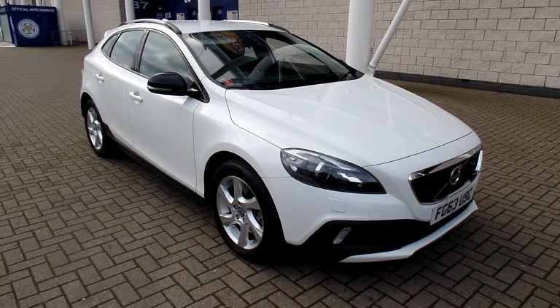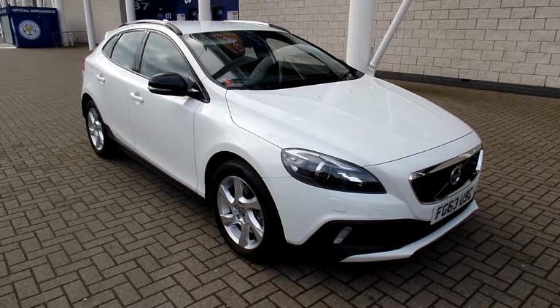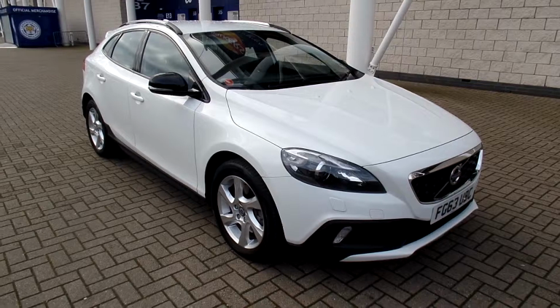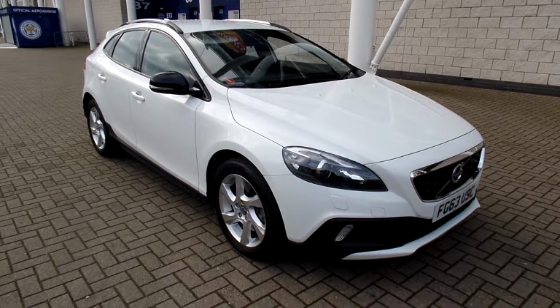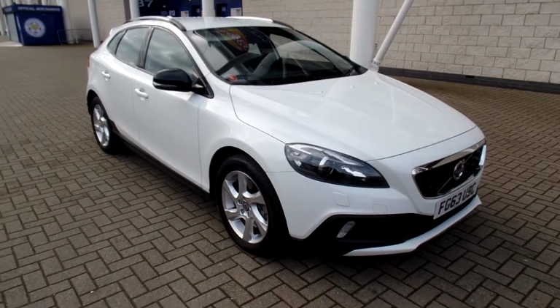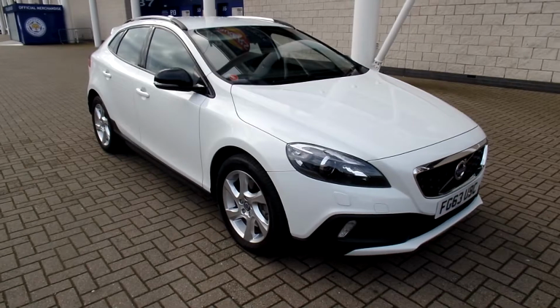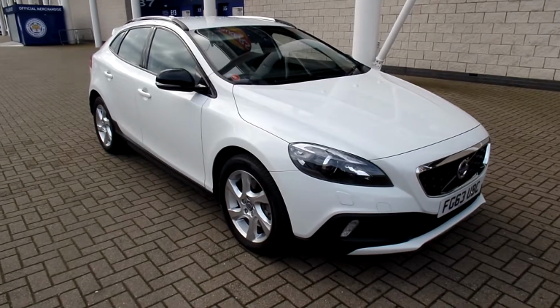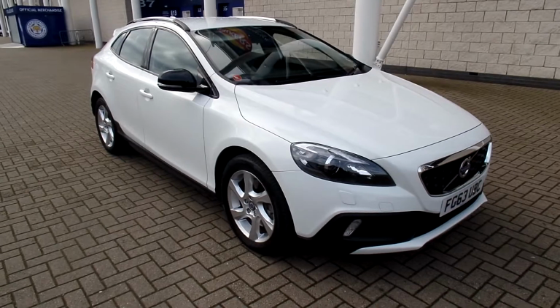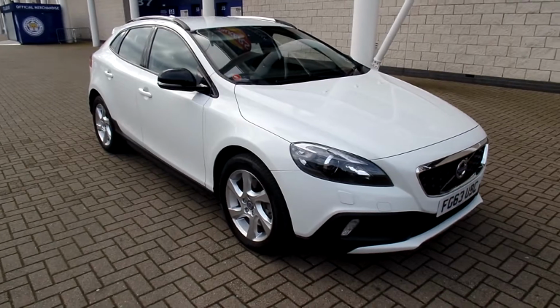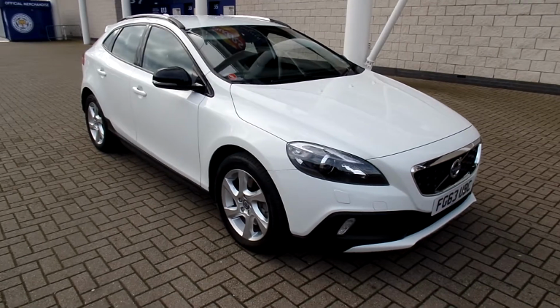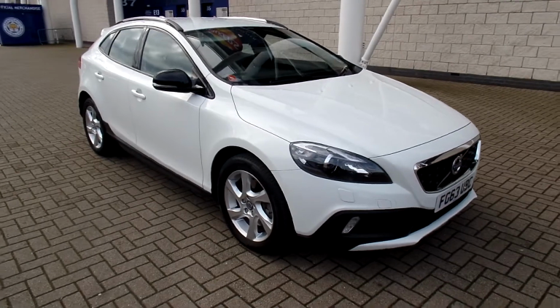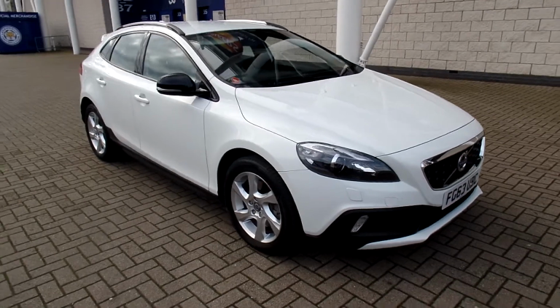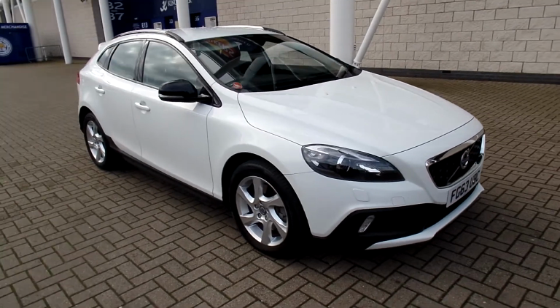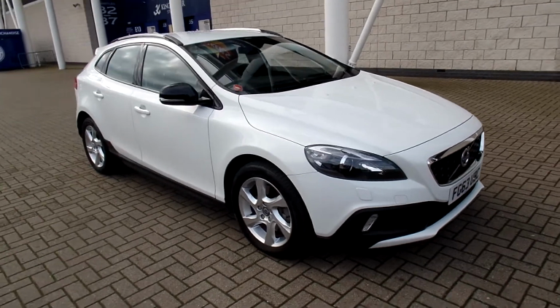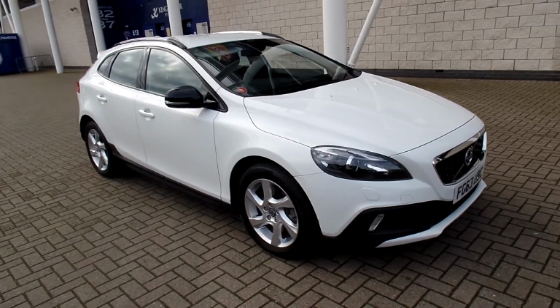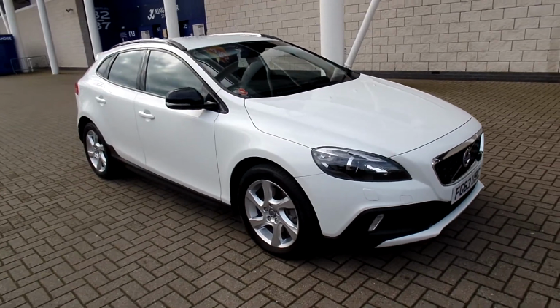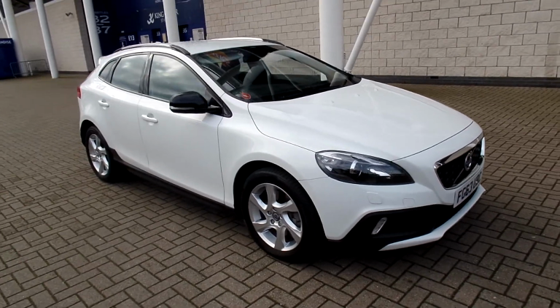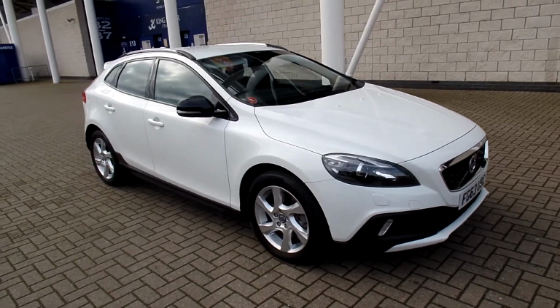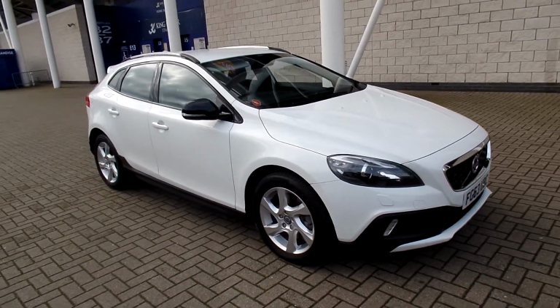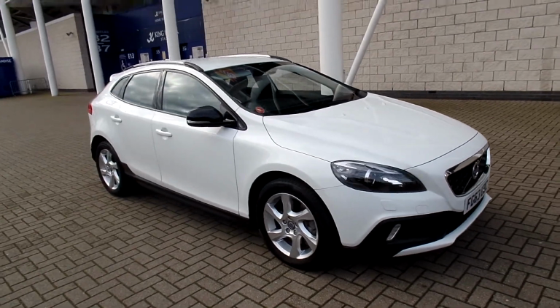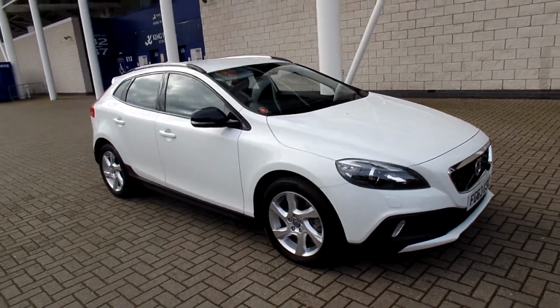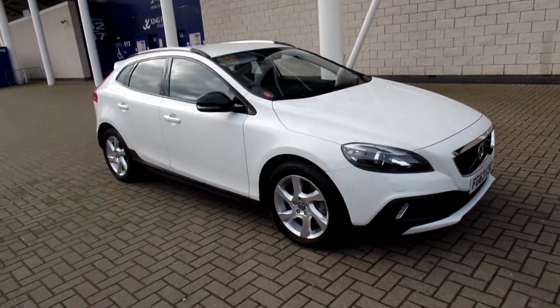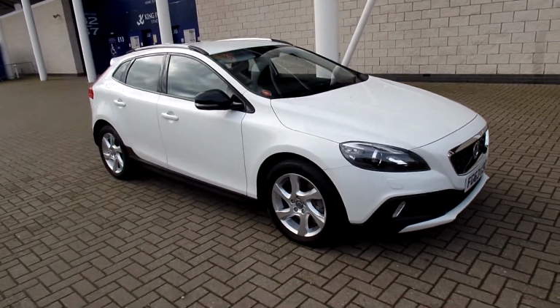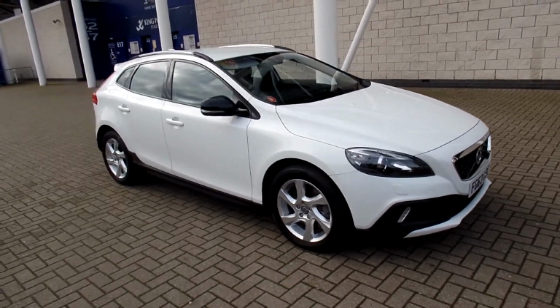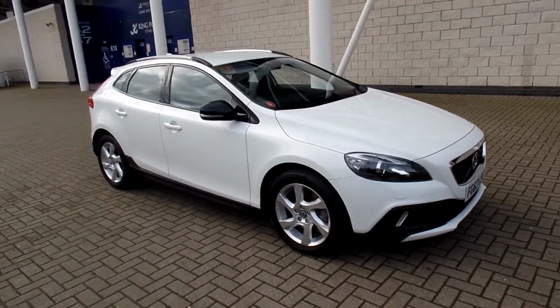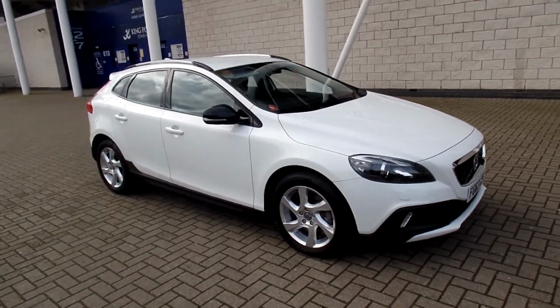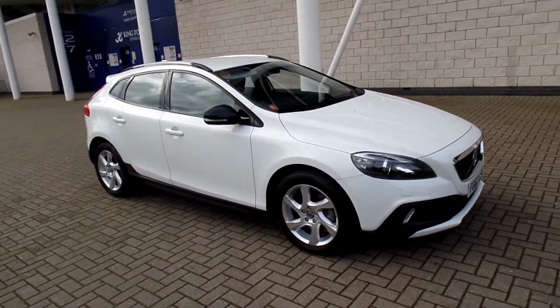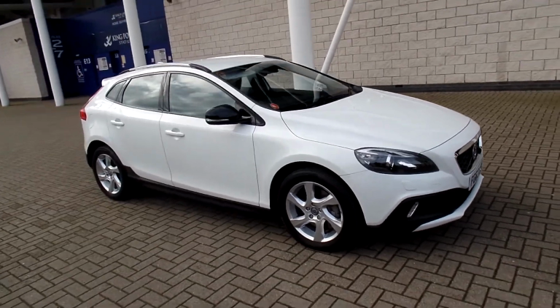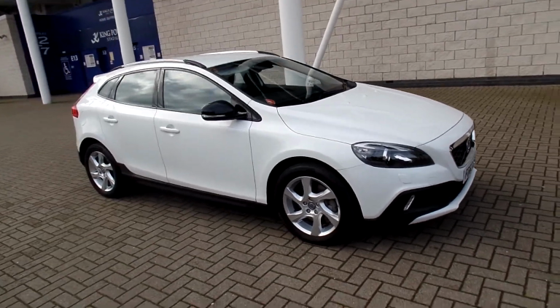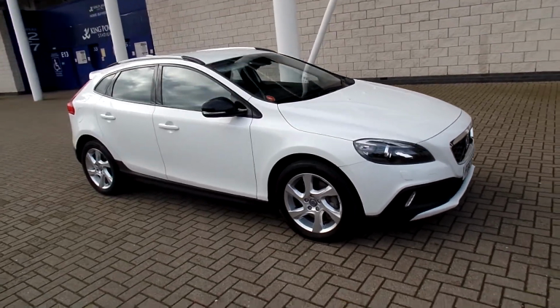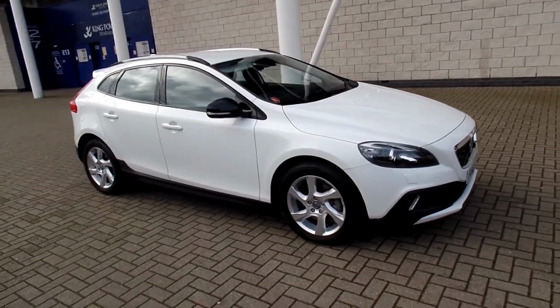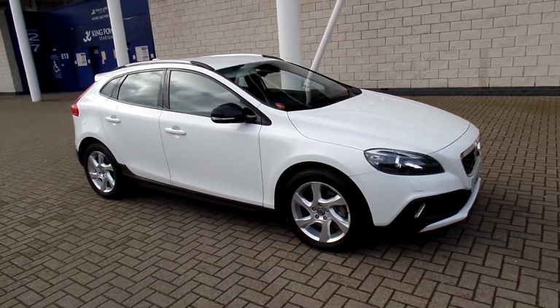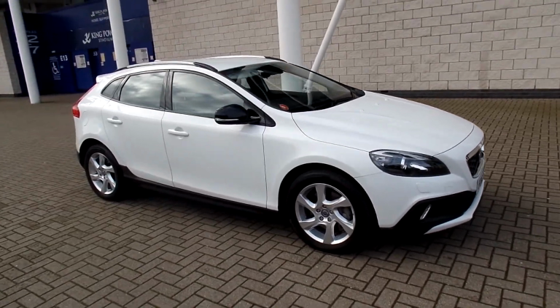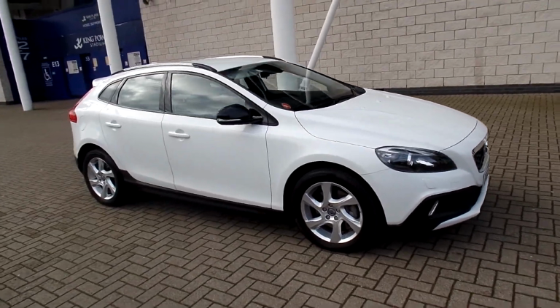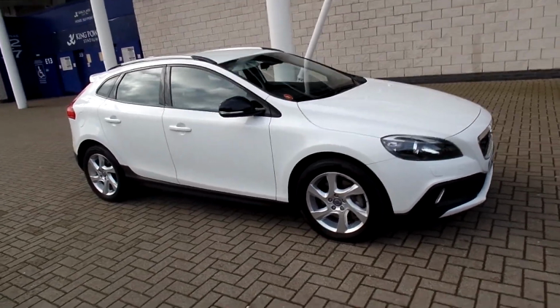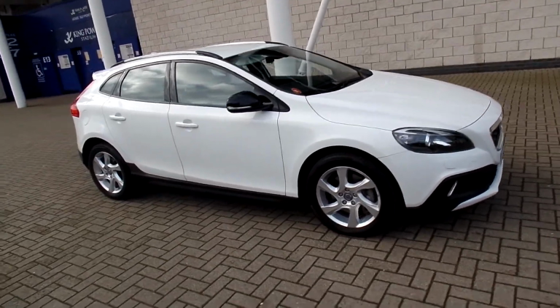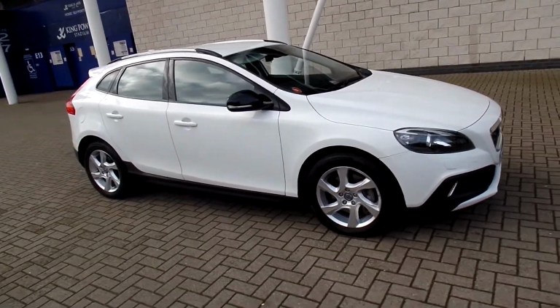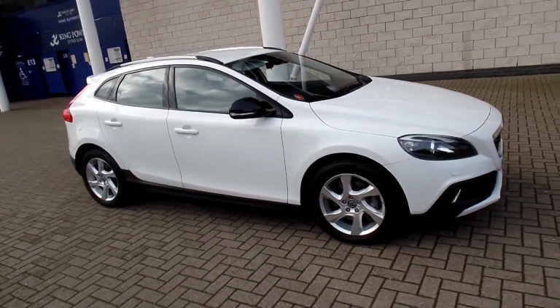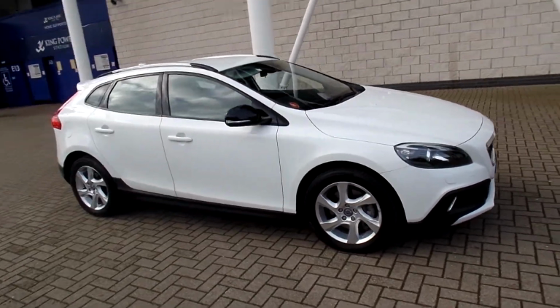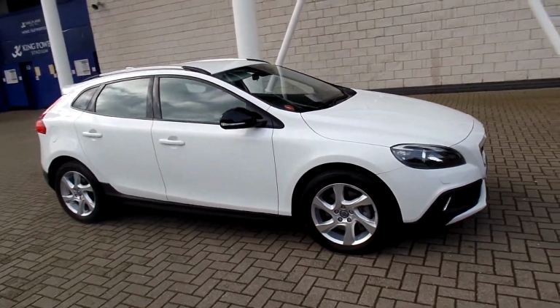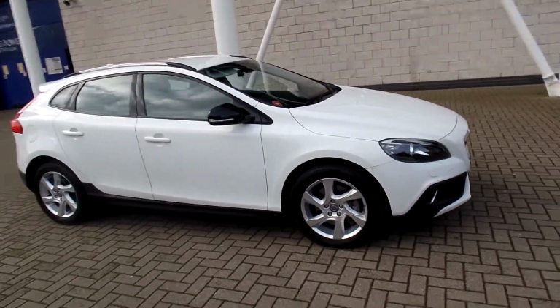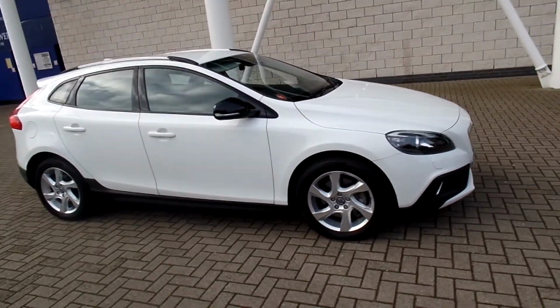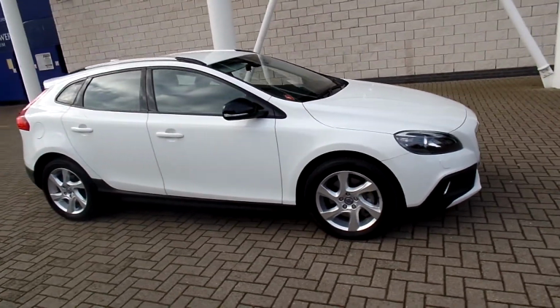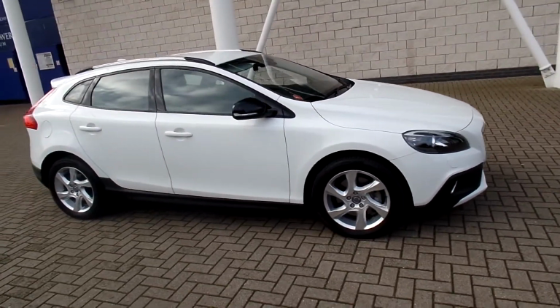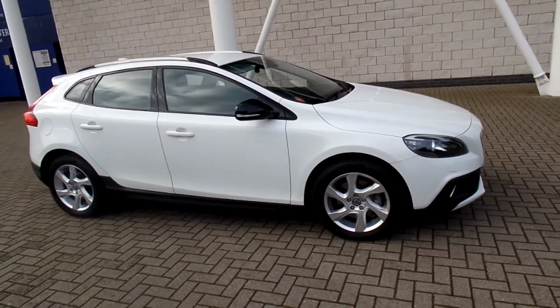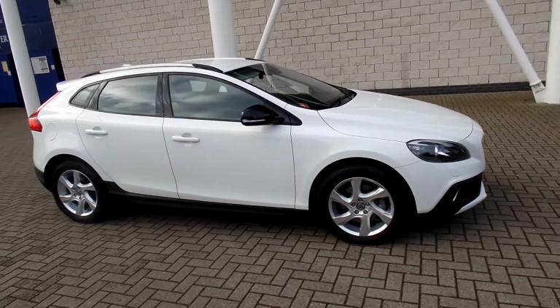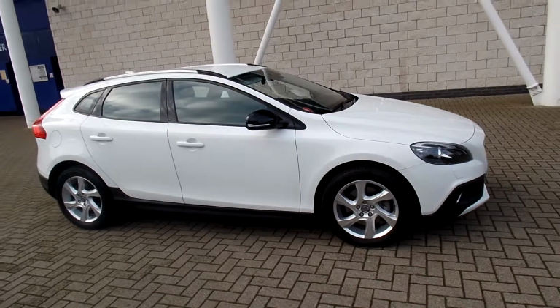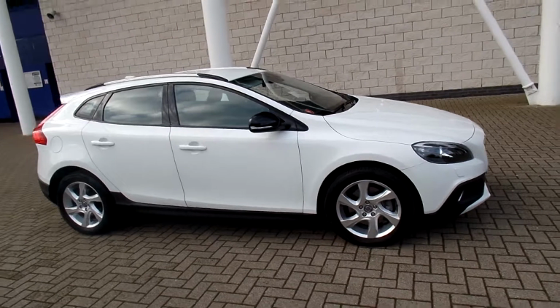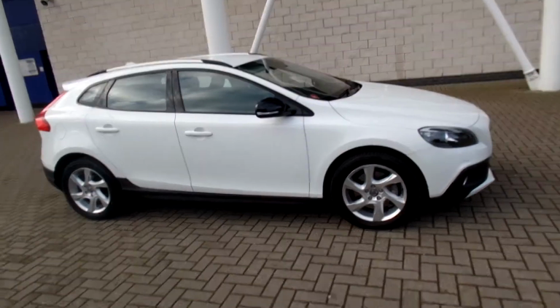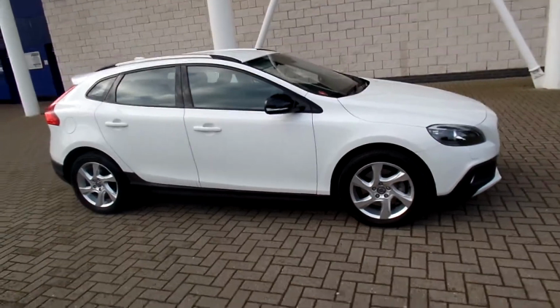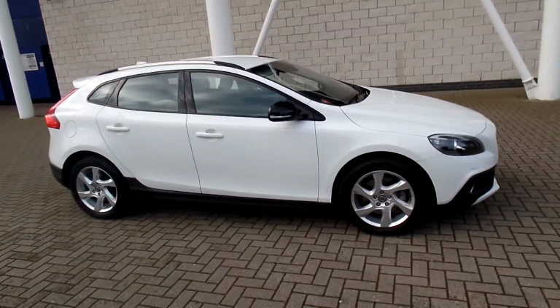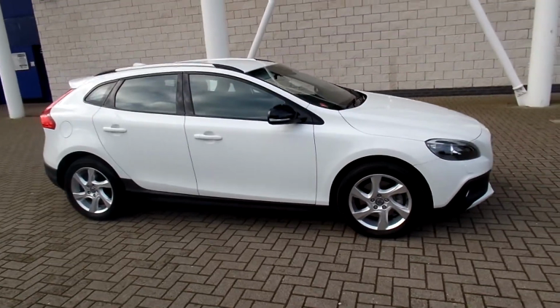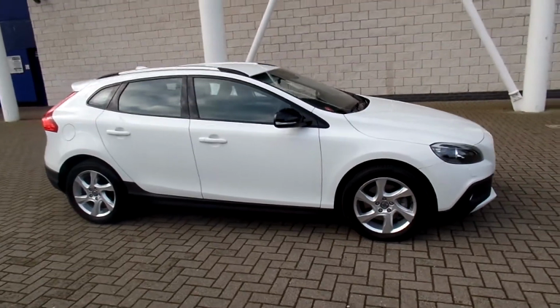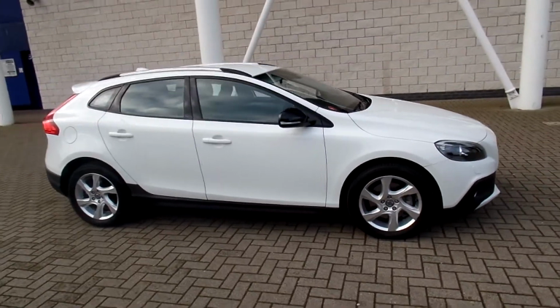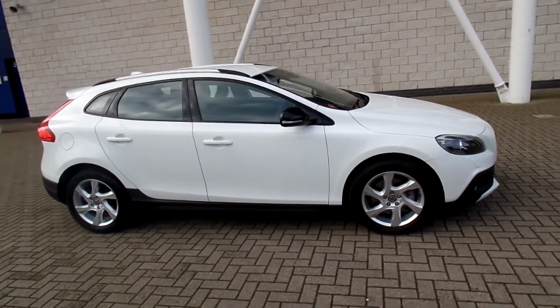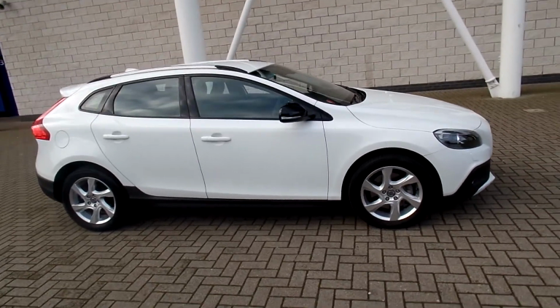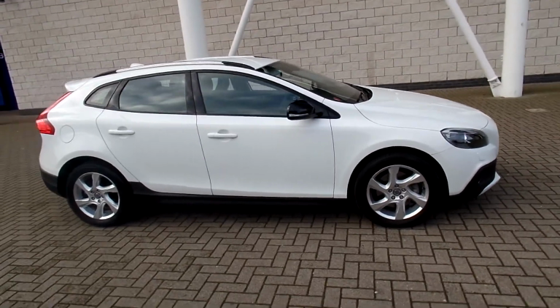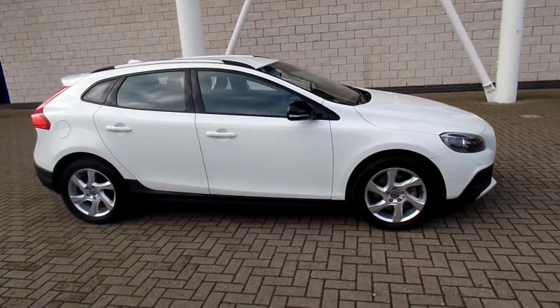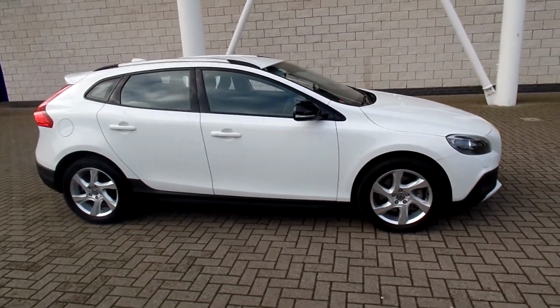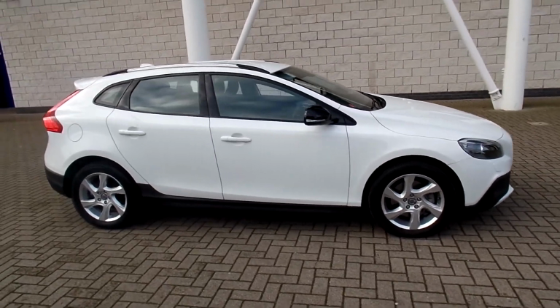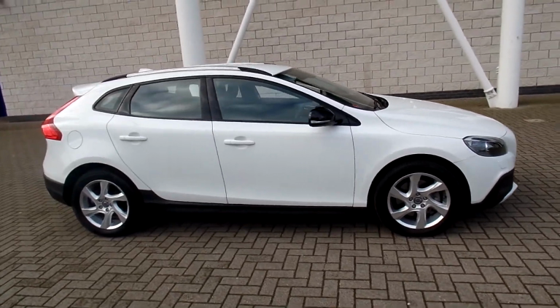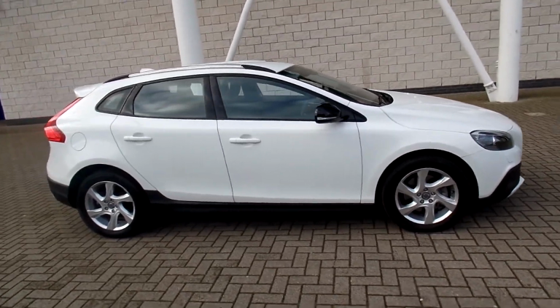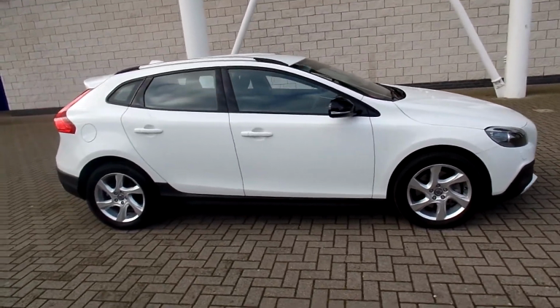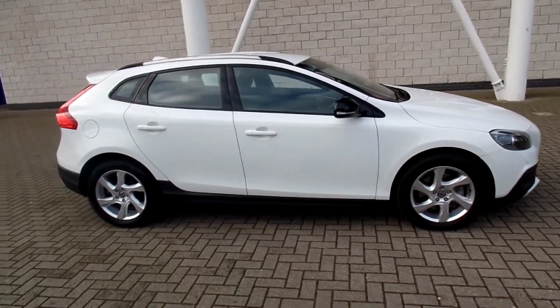Welcome to Sturgis Volvo. I've got a Cross Country here — this one's a V40 D3 Luxe Cross Country.